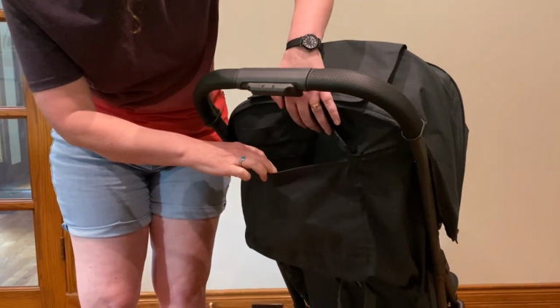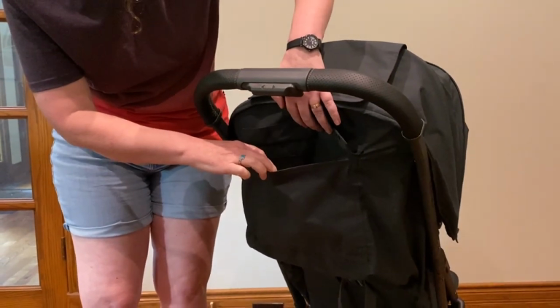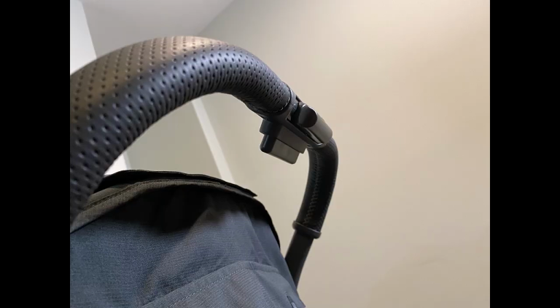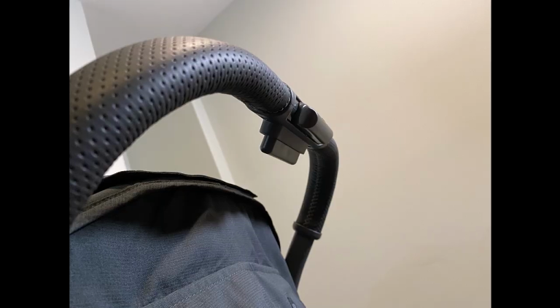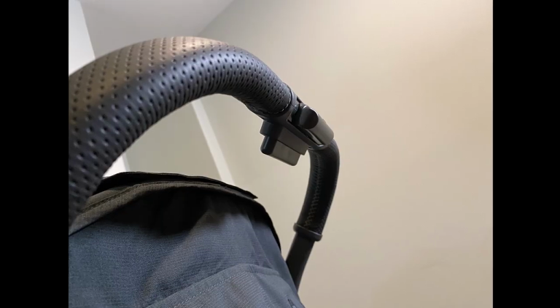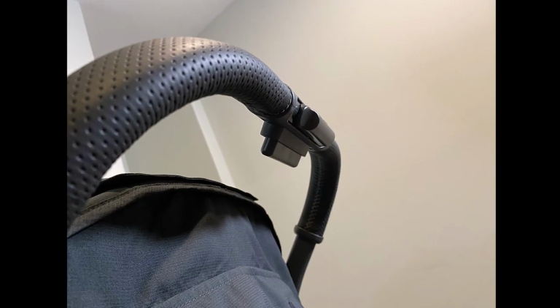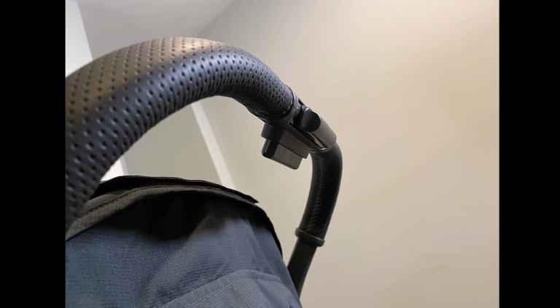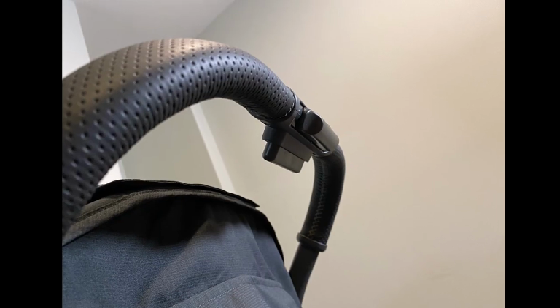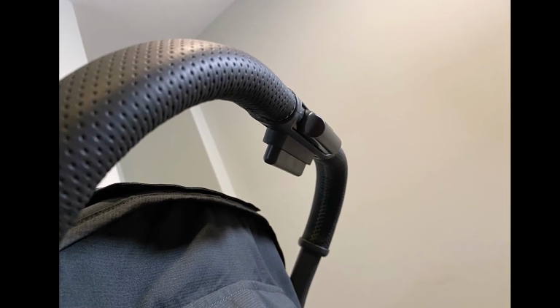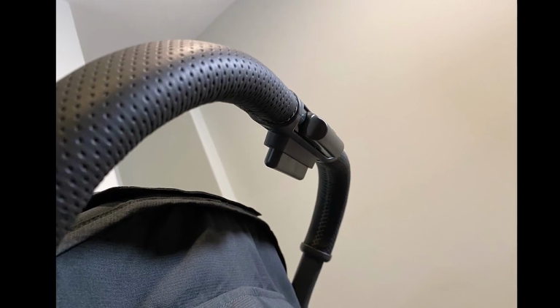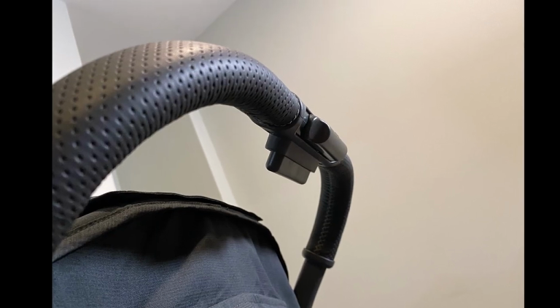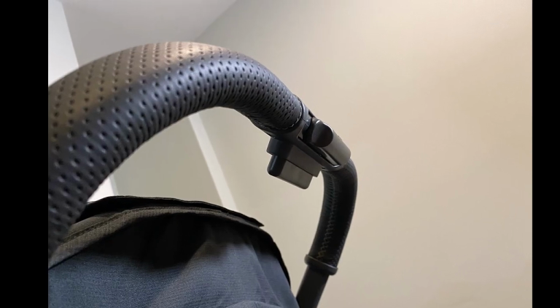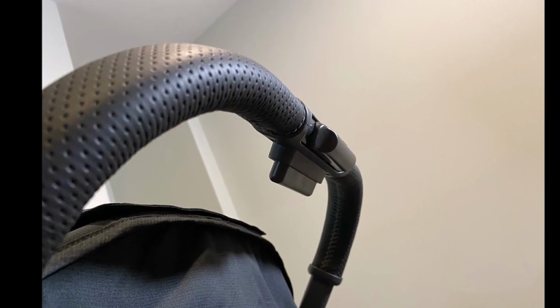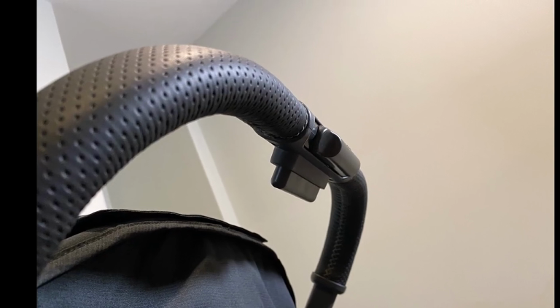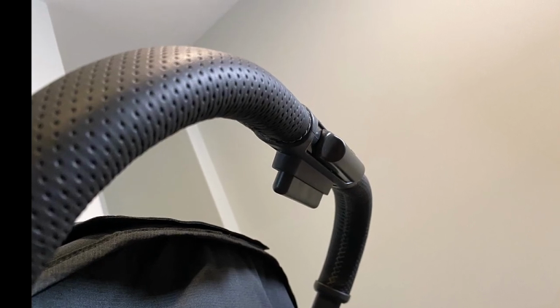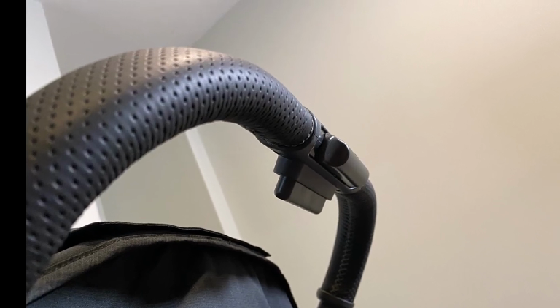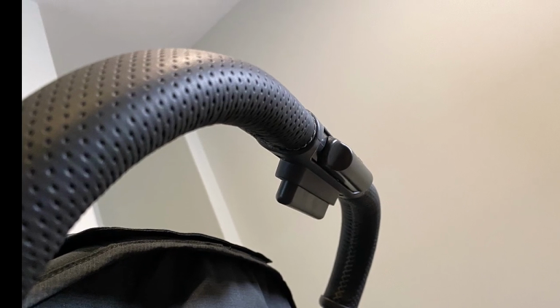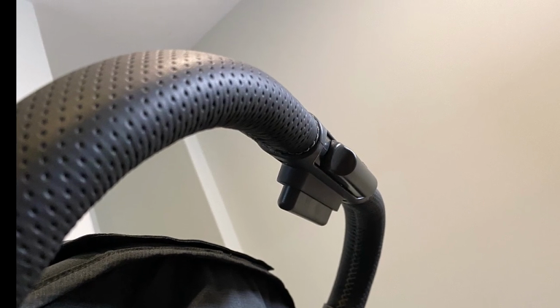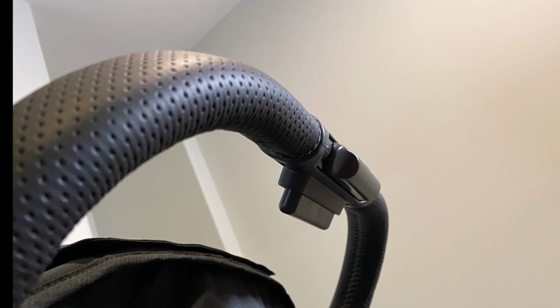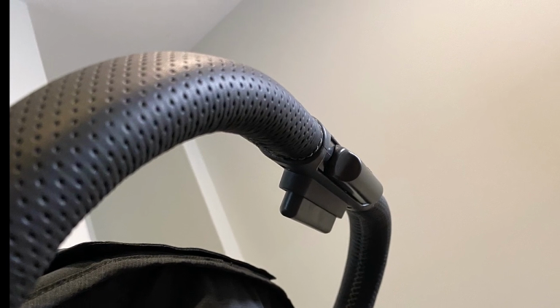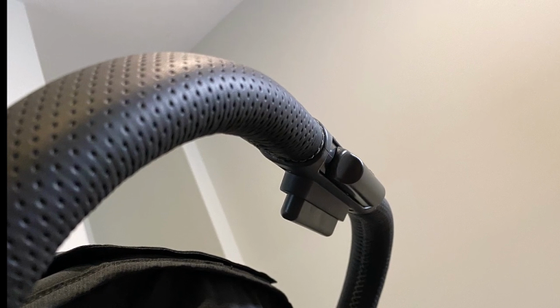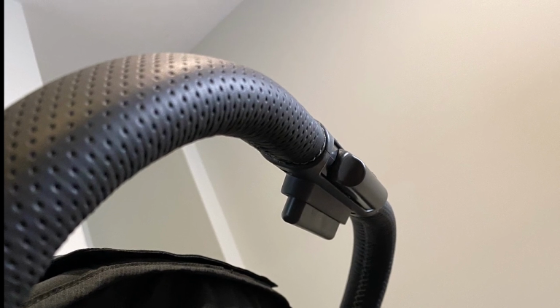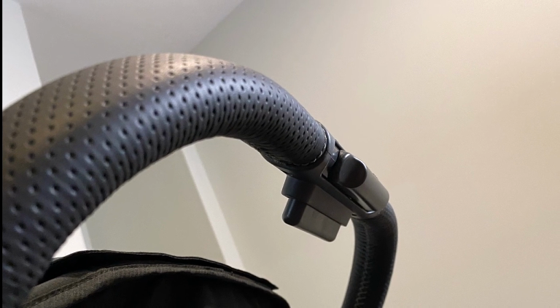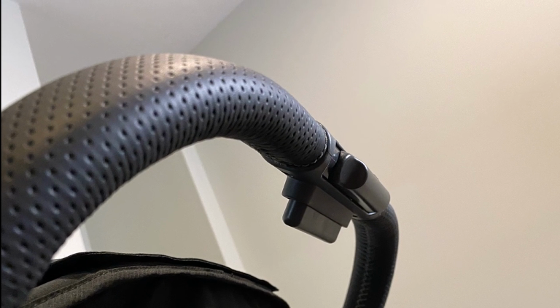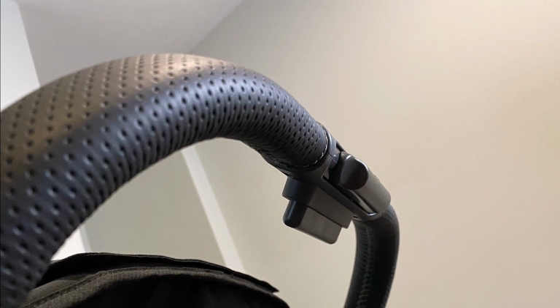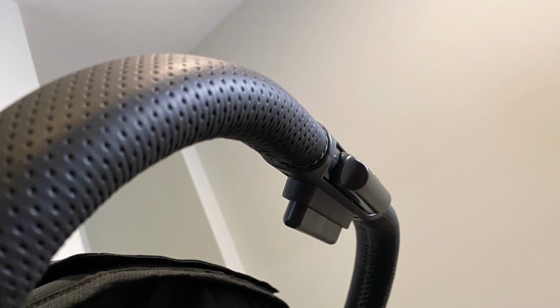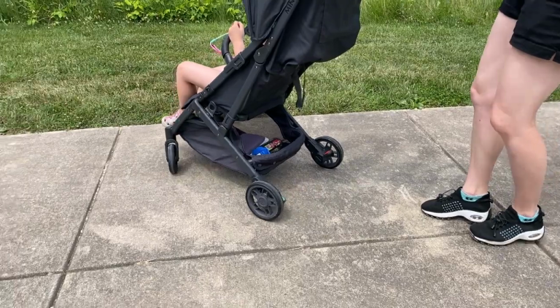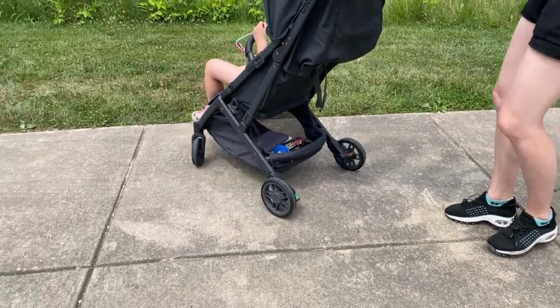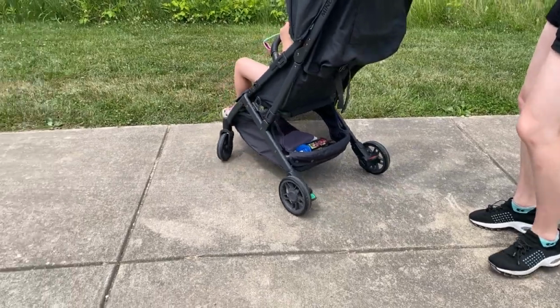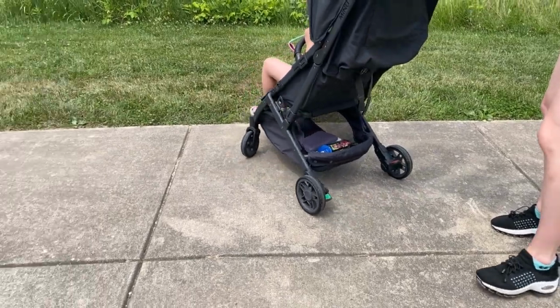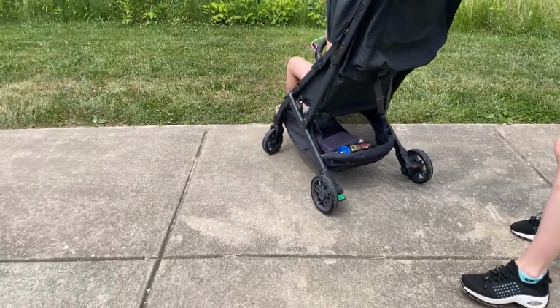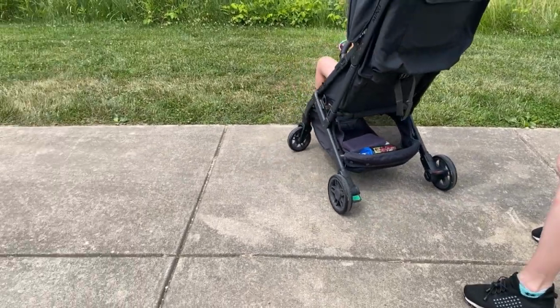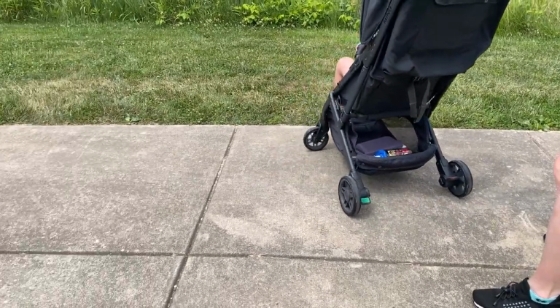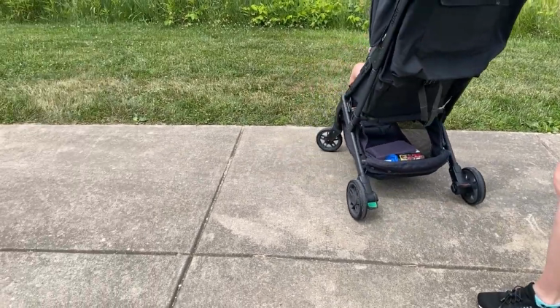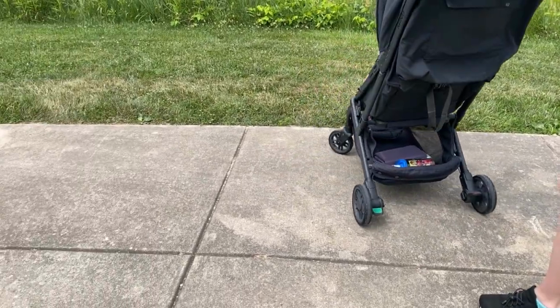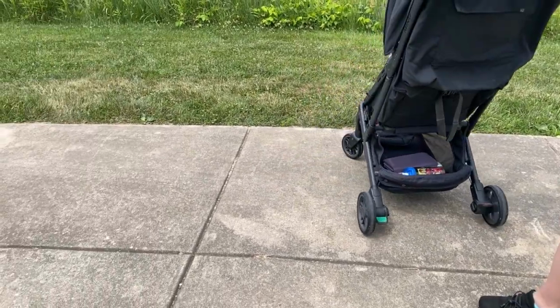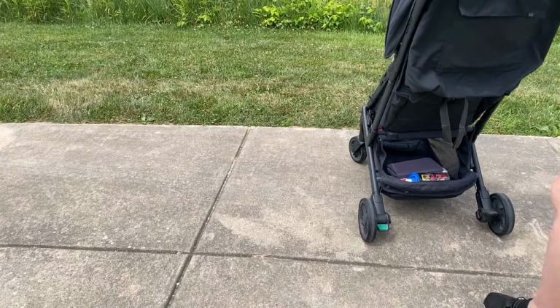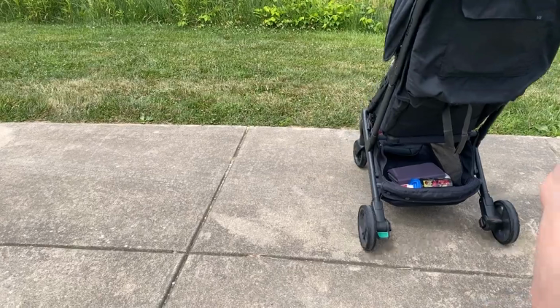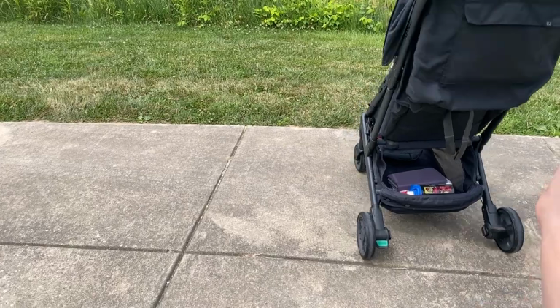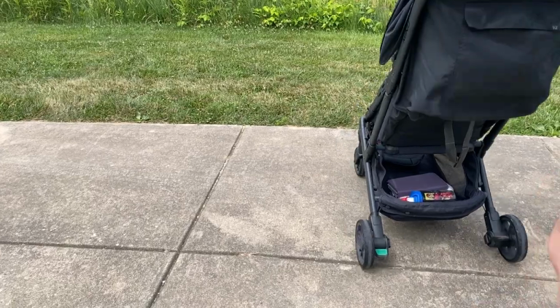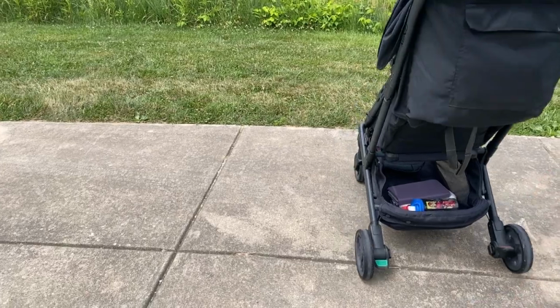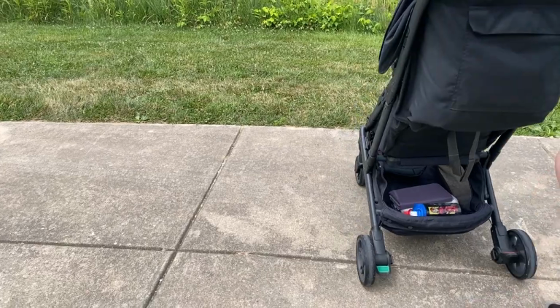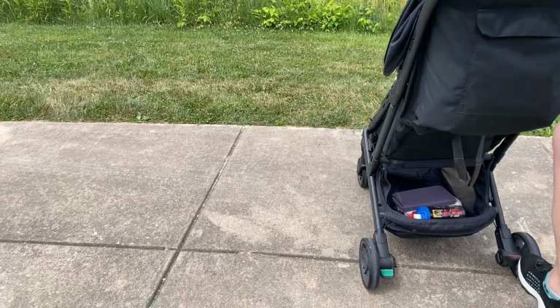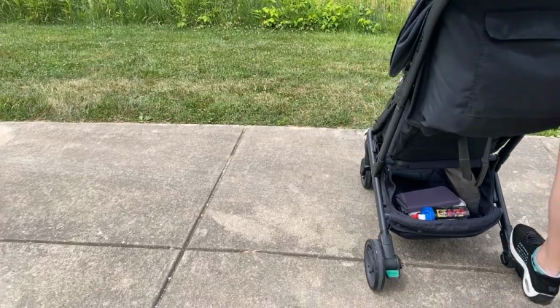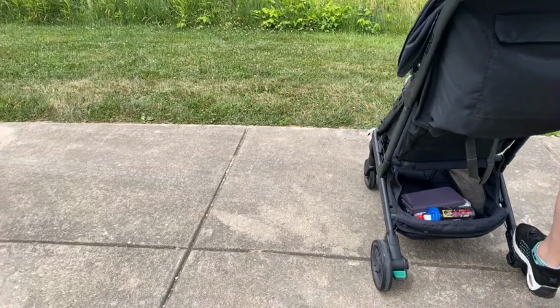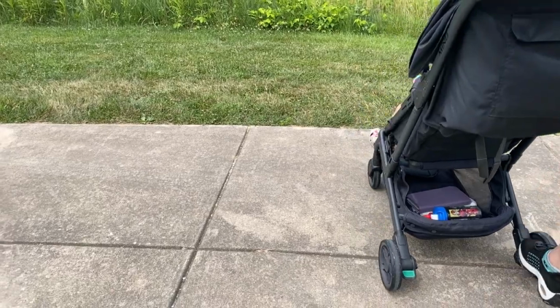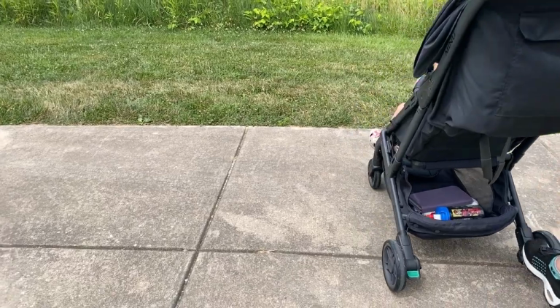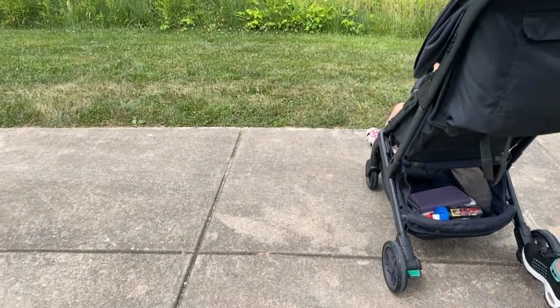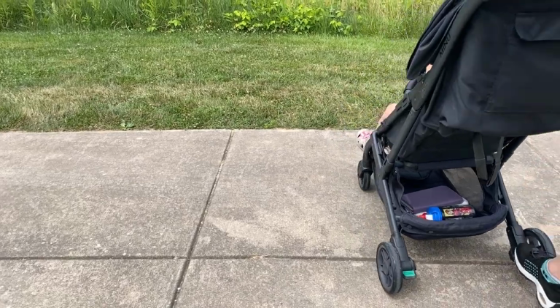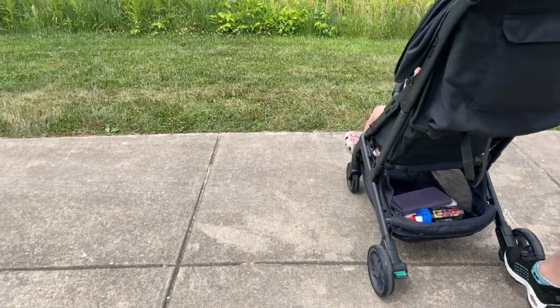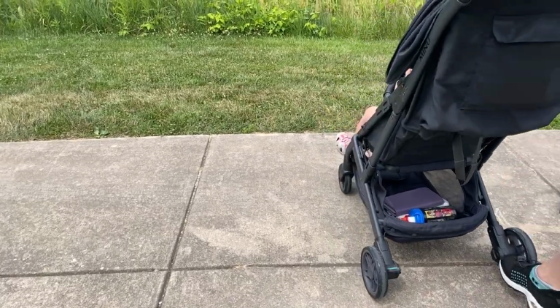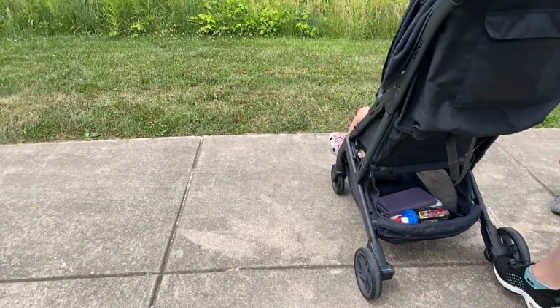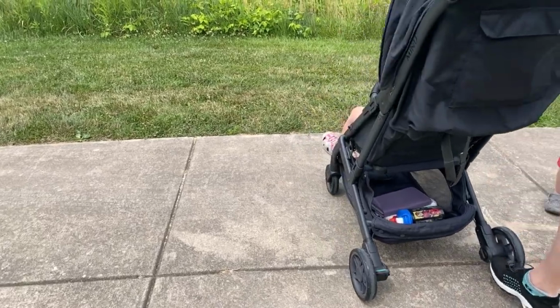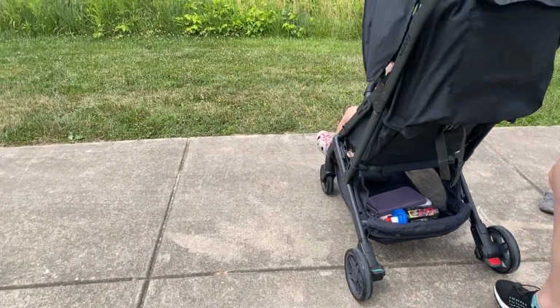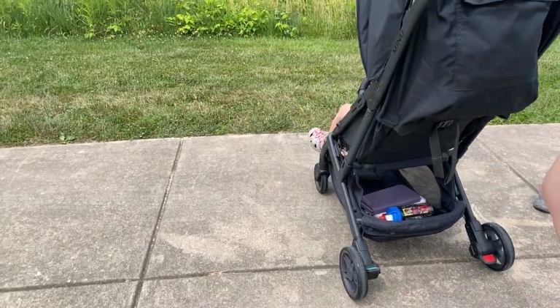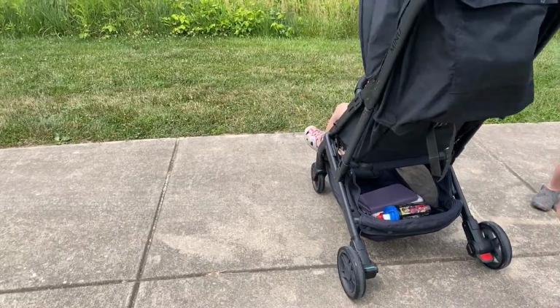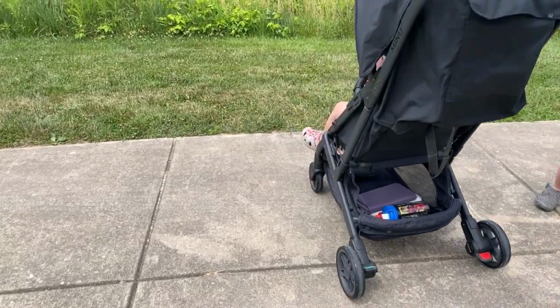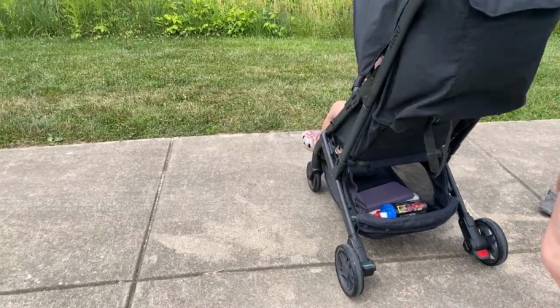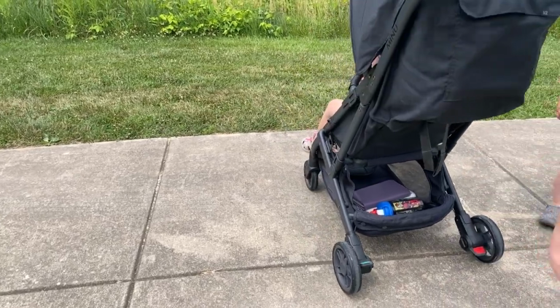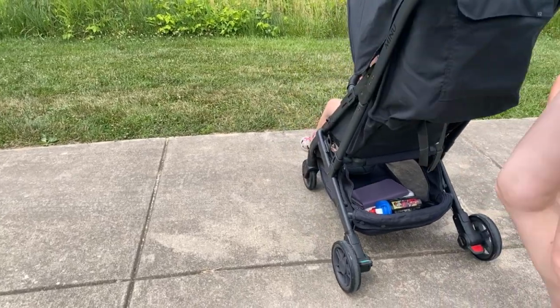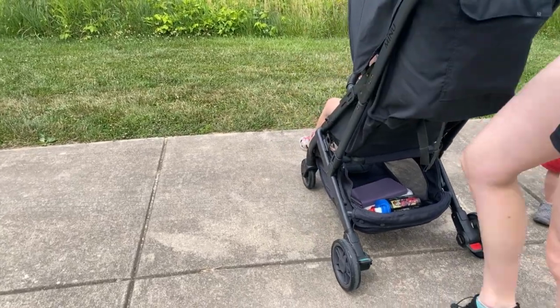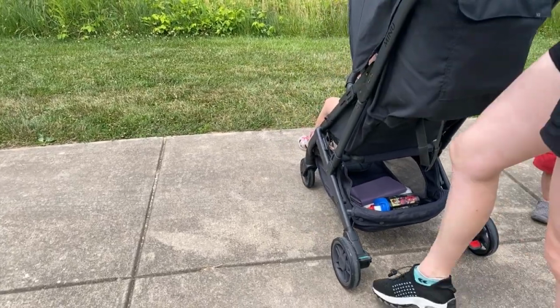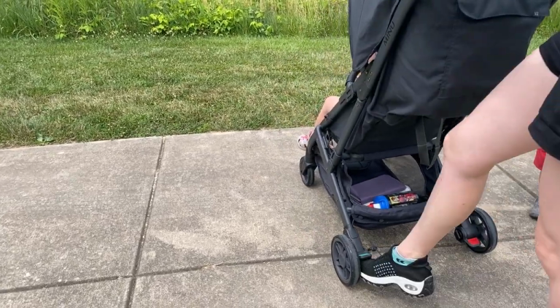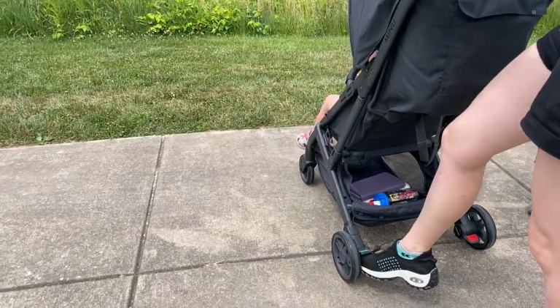The handlebar is comfortable and about 40 inches high. I like the easy brake pedals — red for stop, green for go.